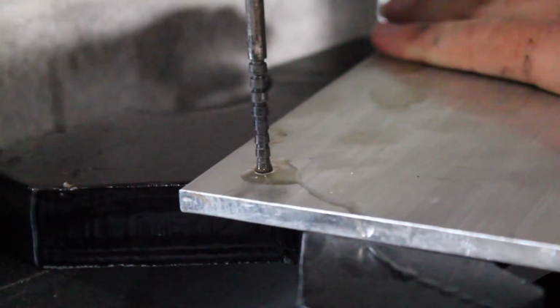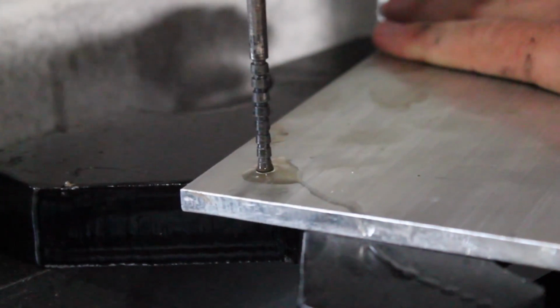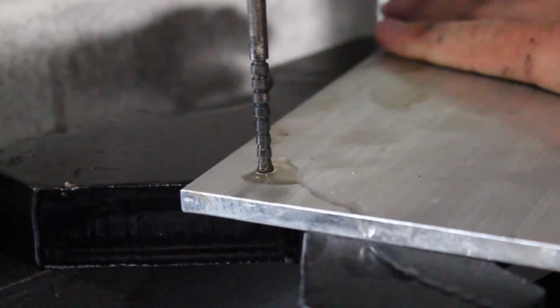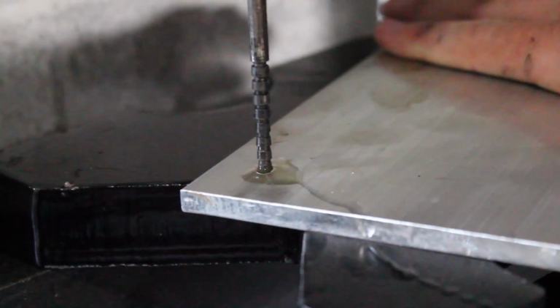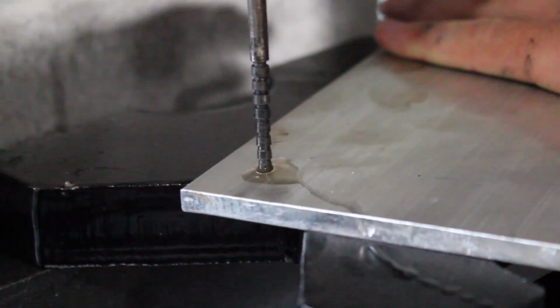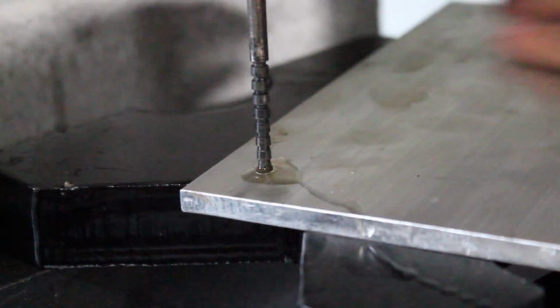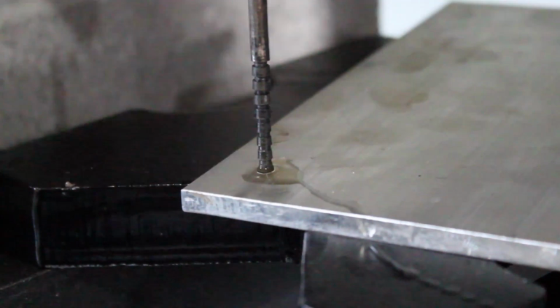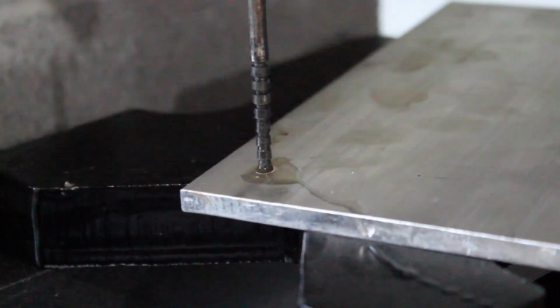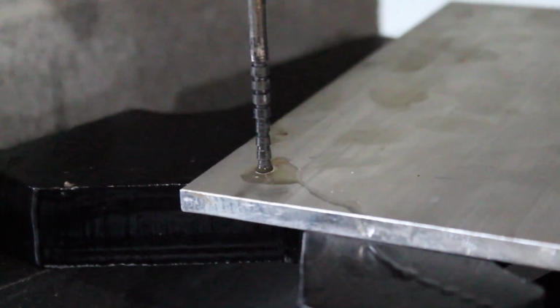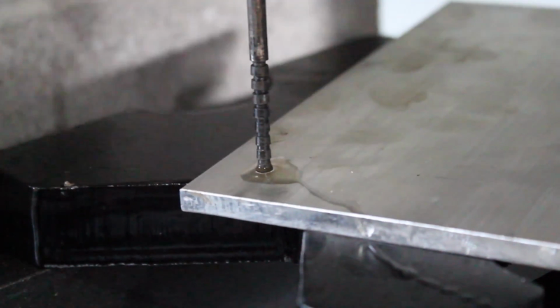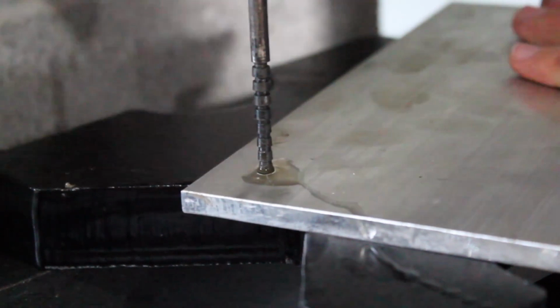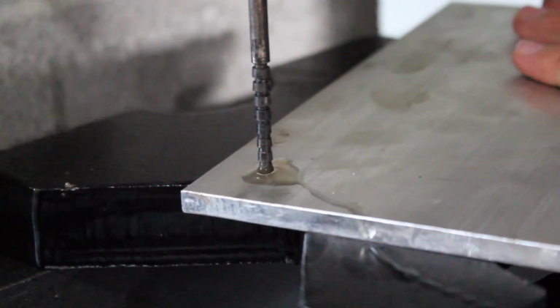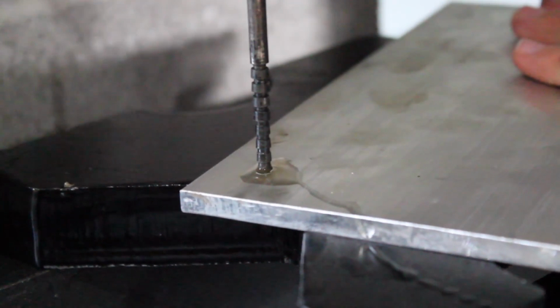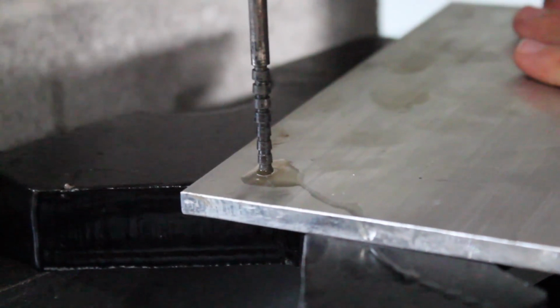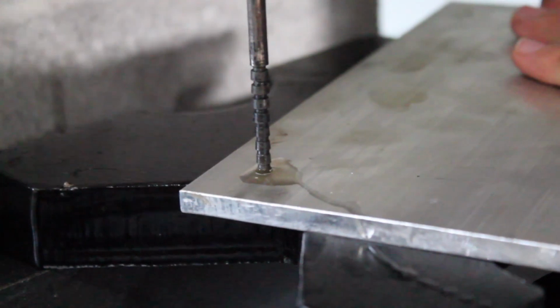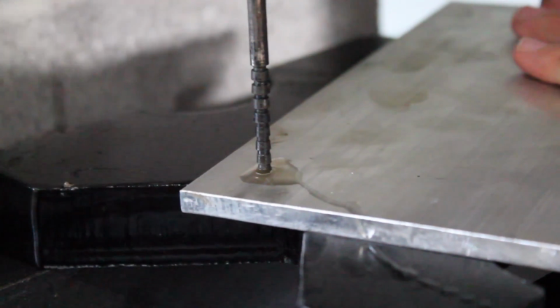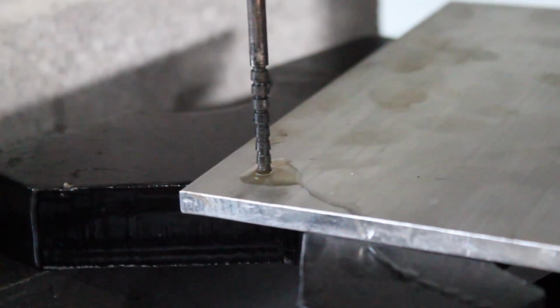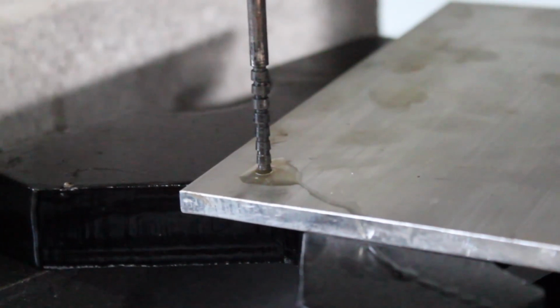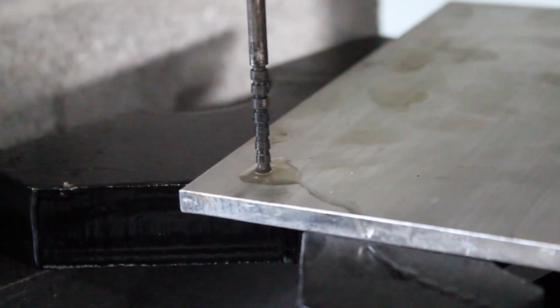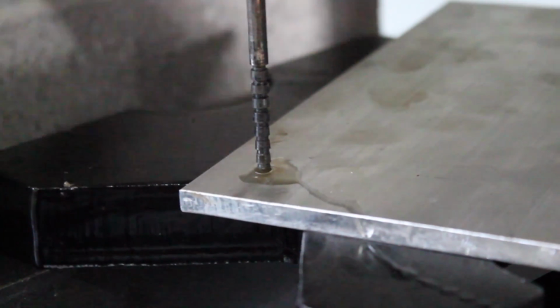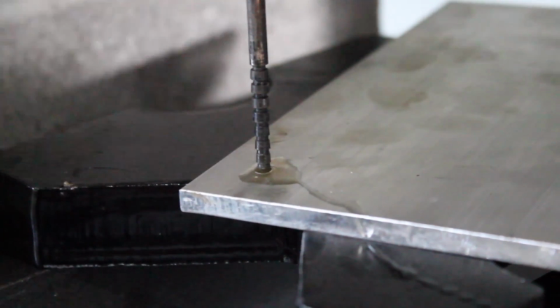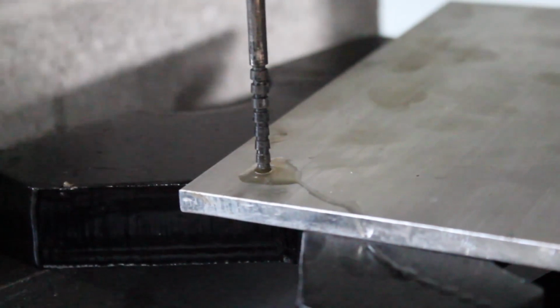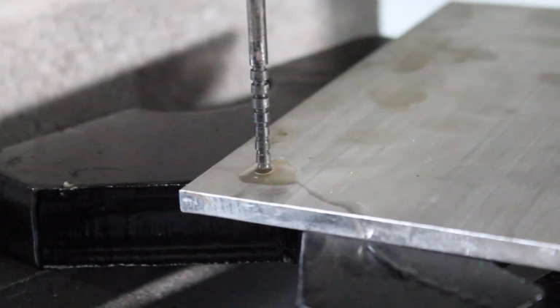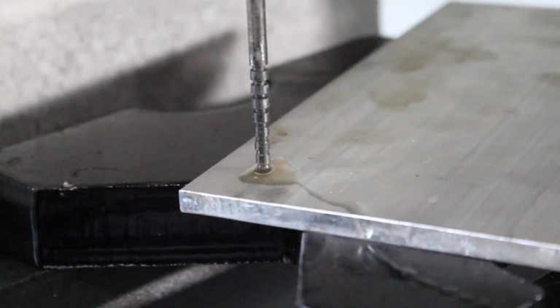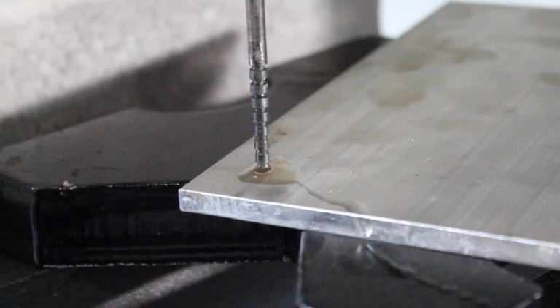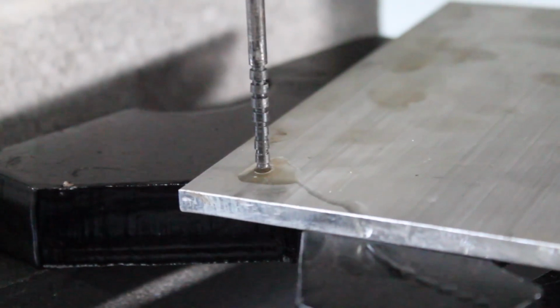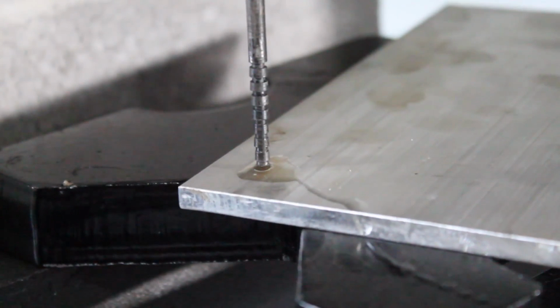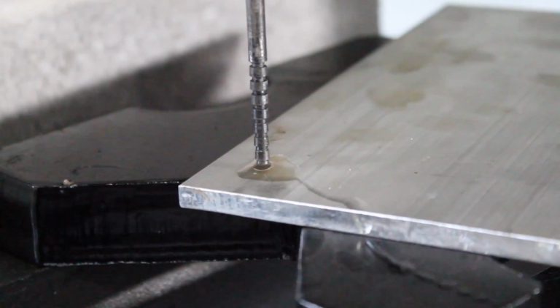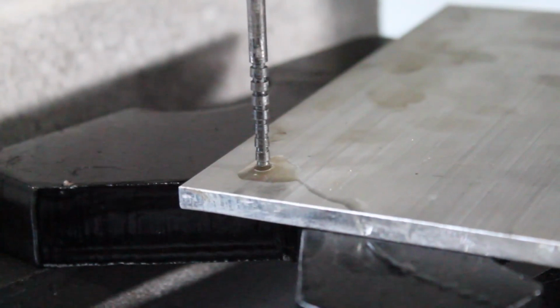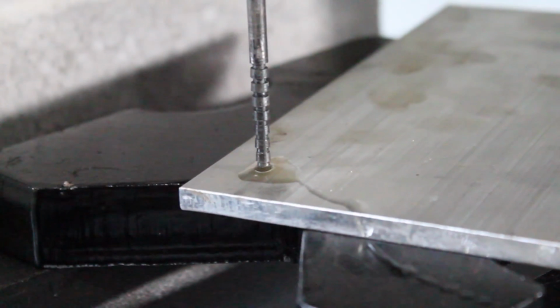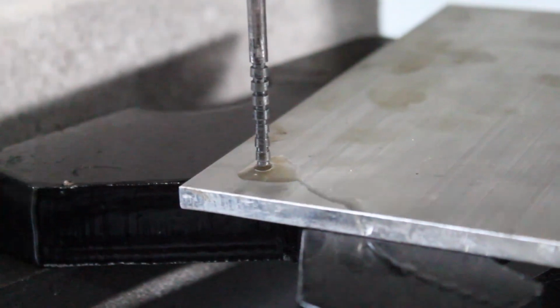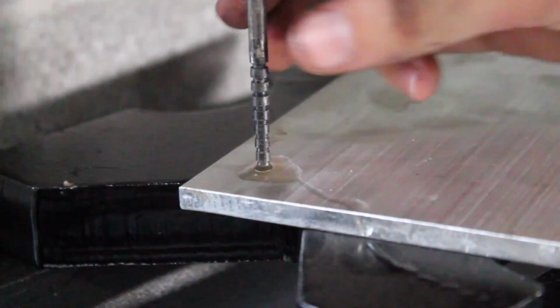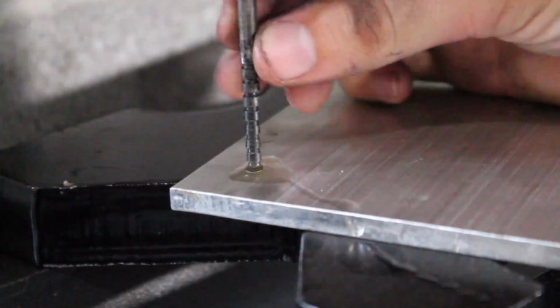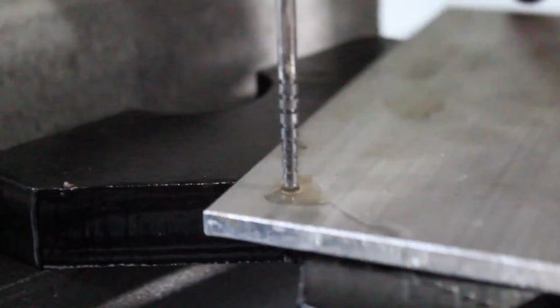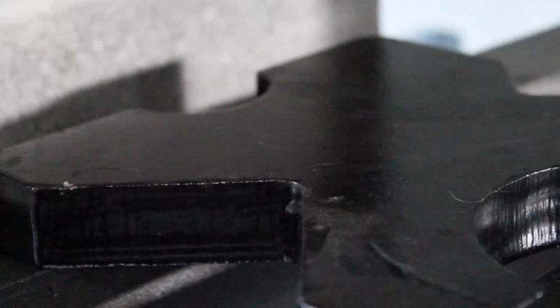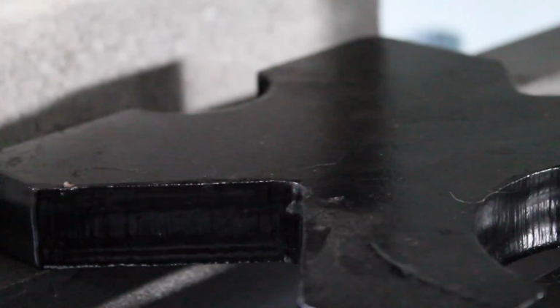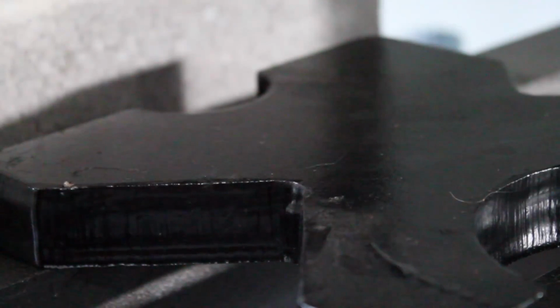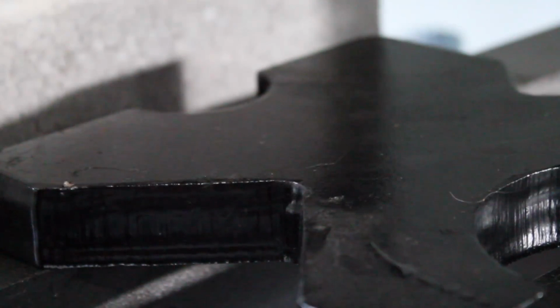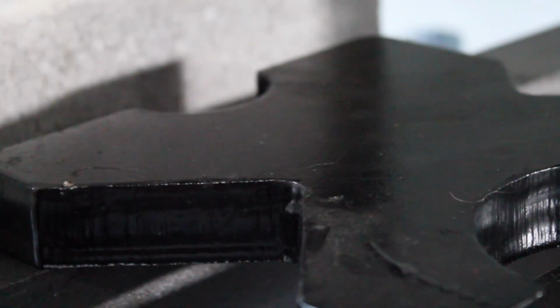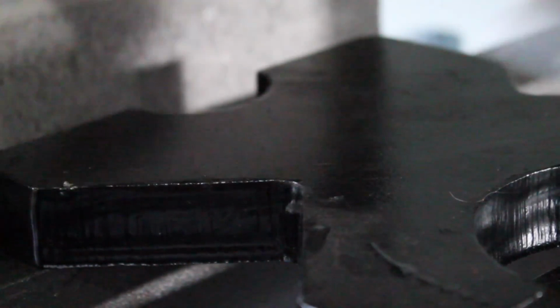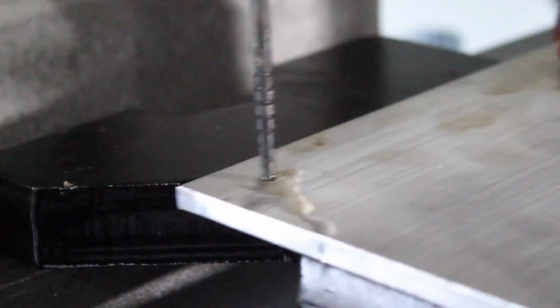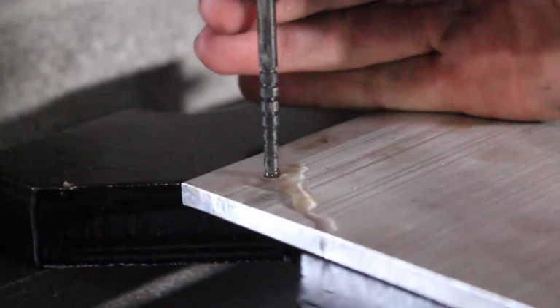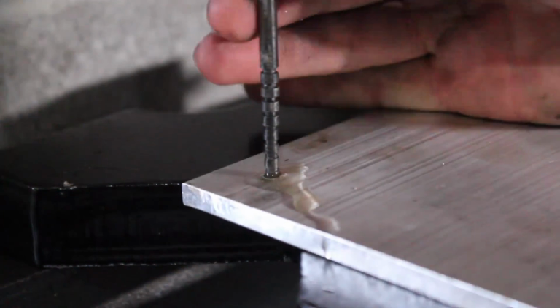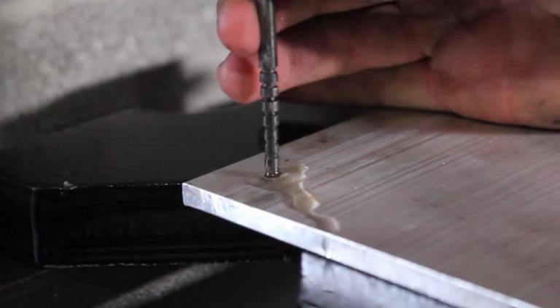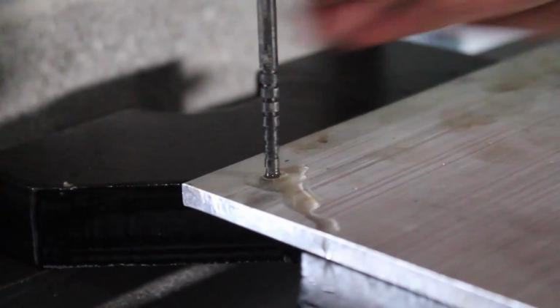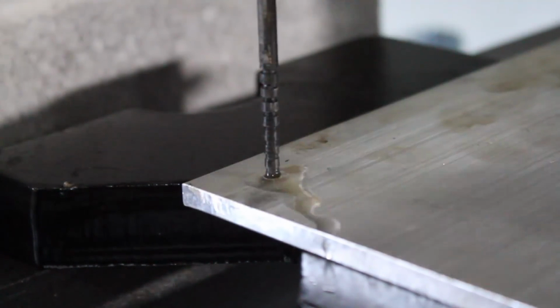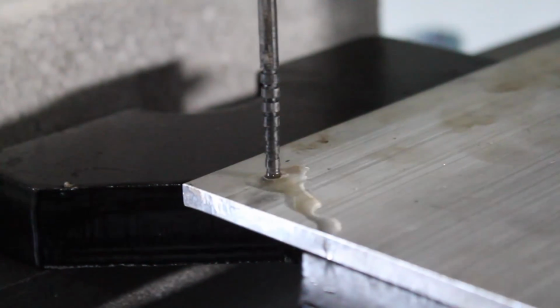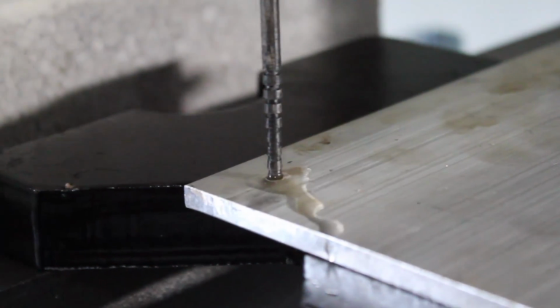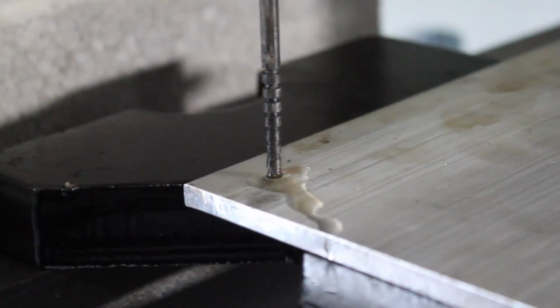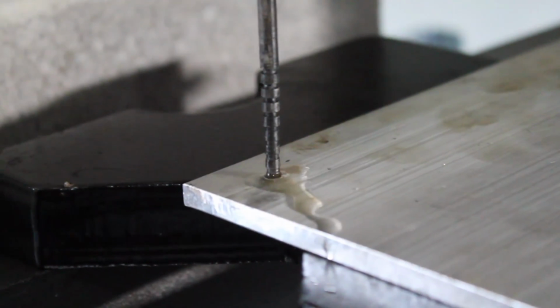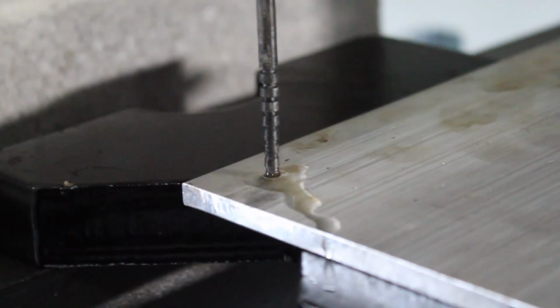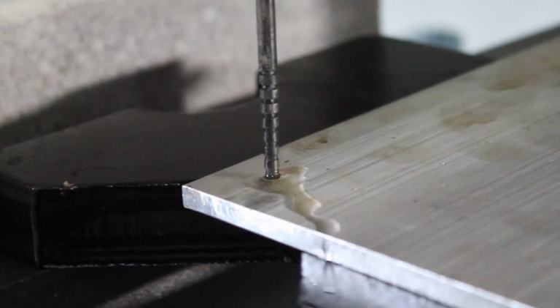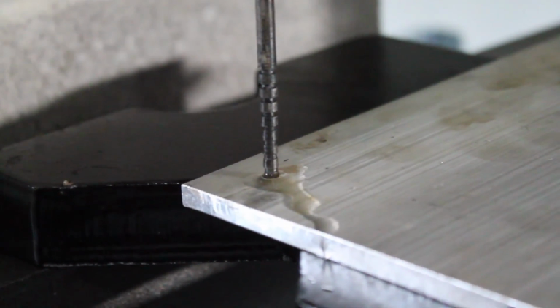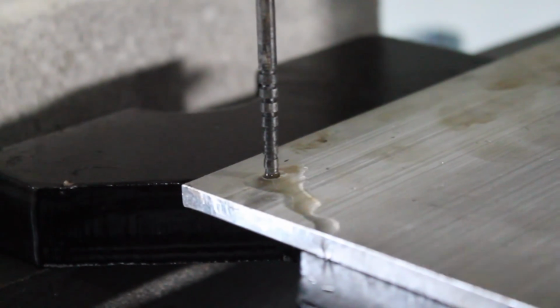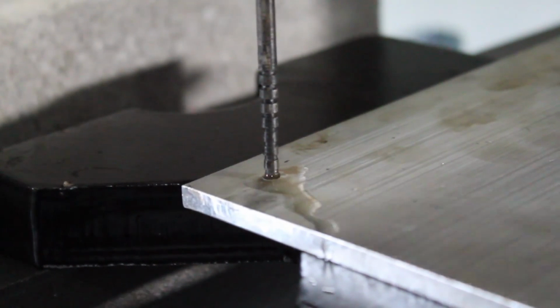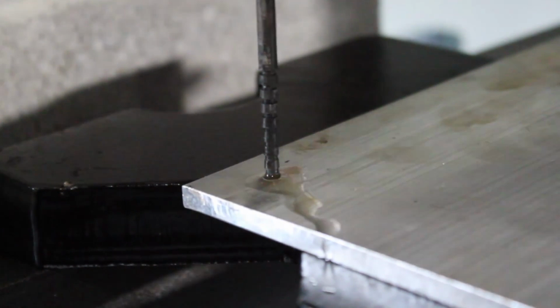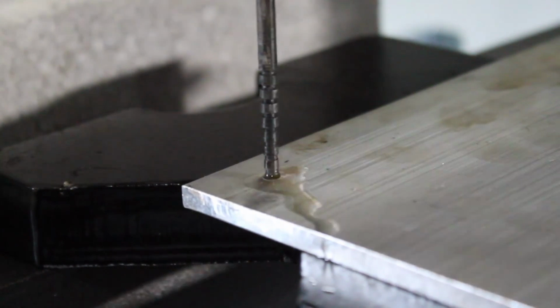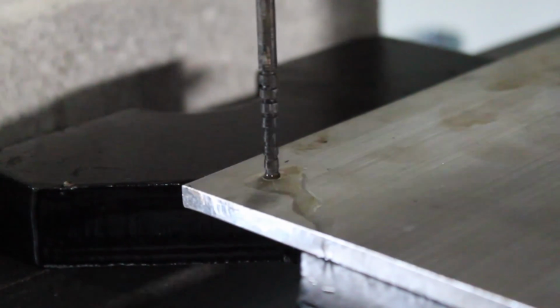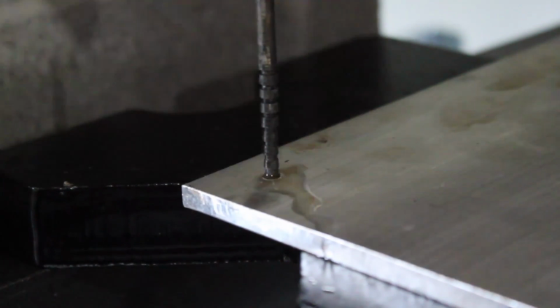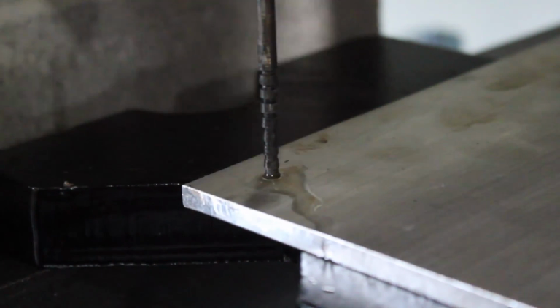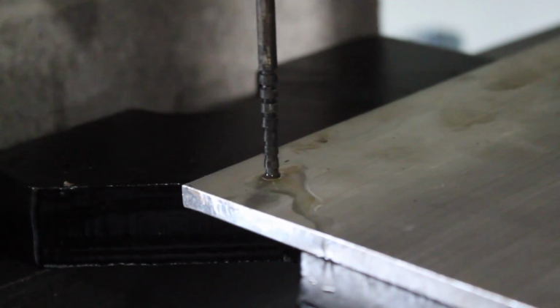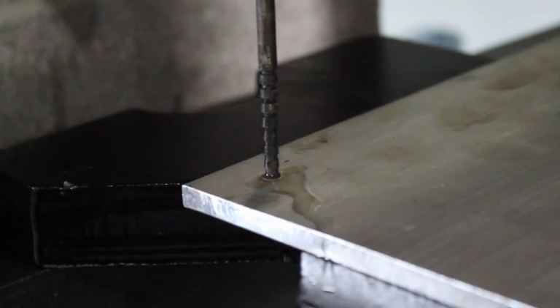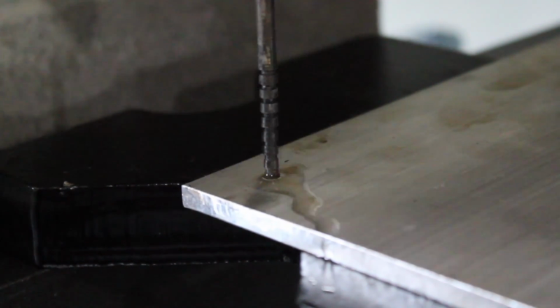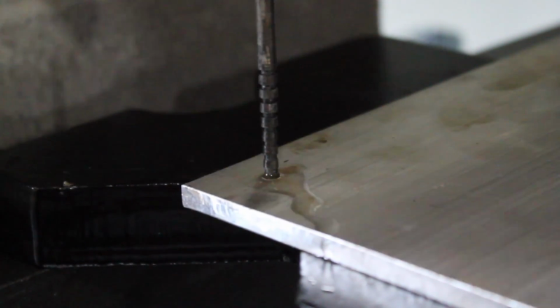What you're about to see is my tool going up against a piece of aluminum and losing really bad.